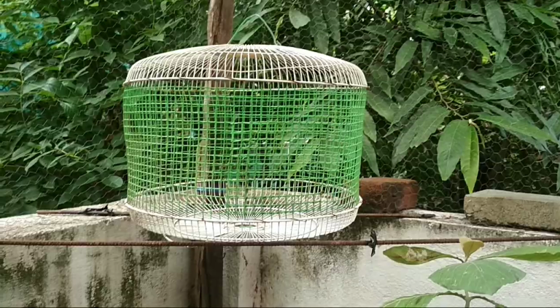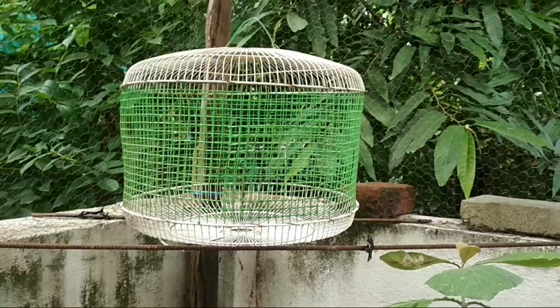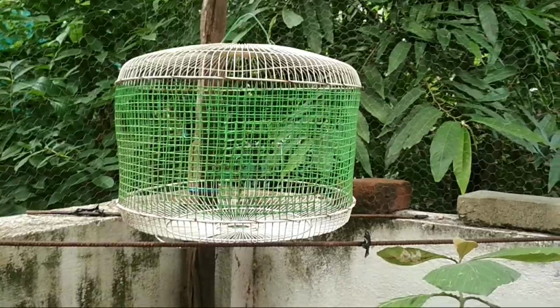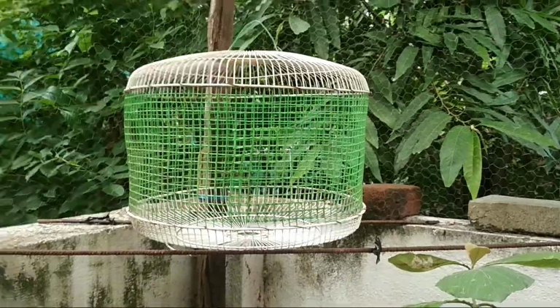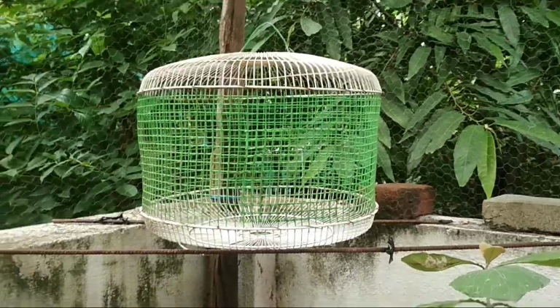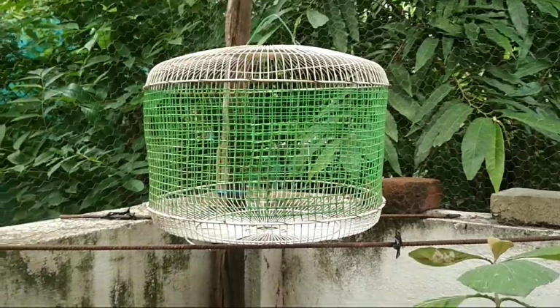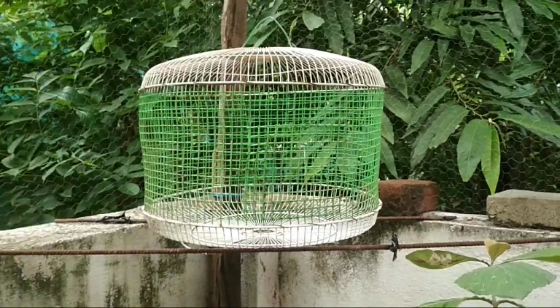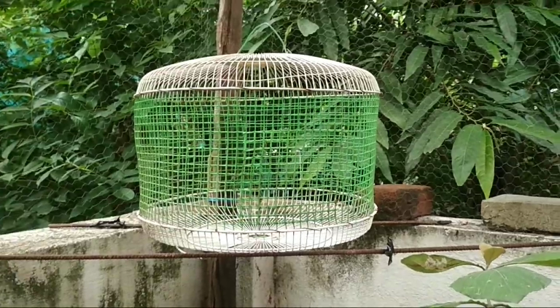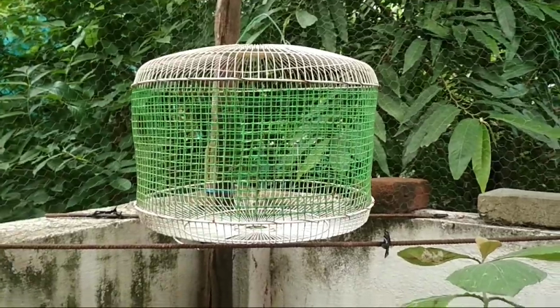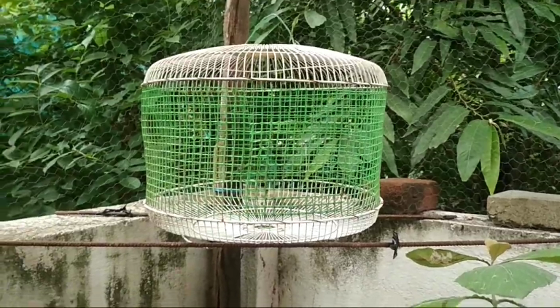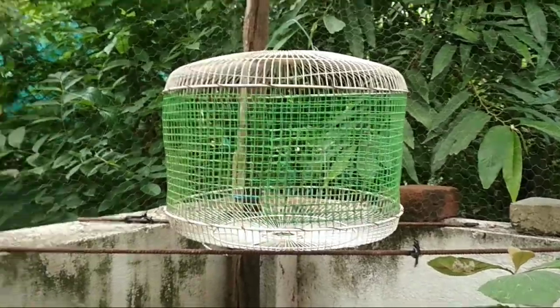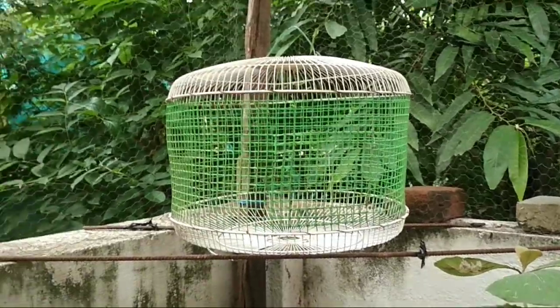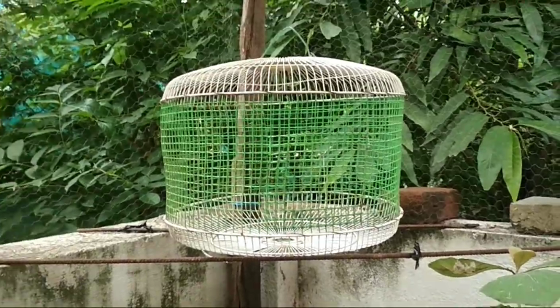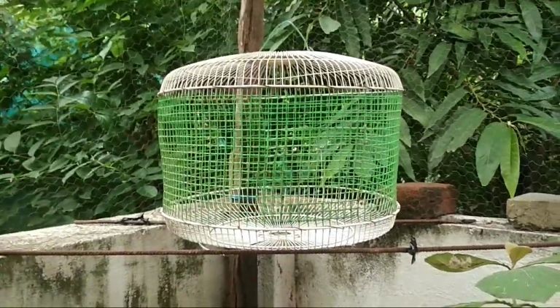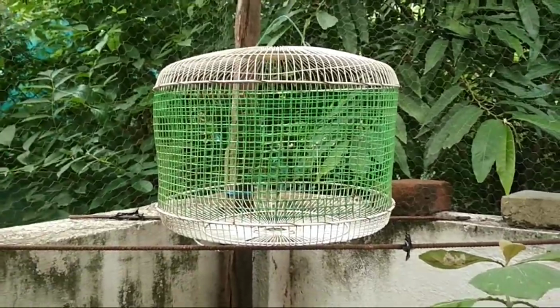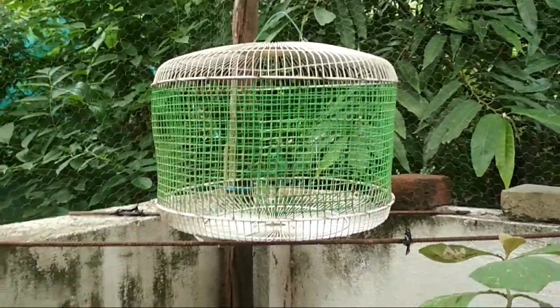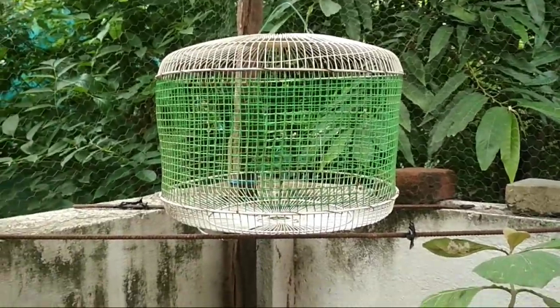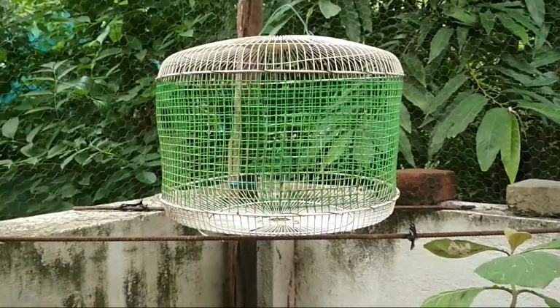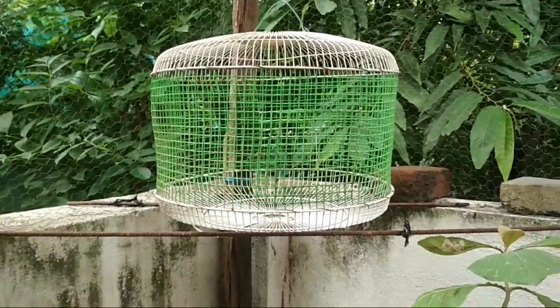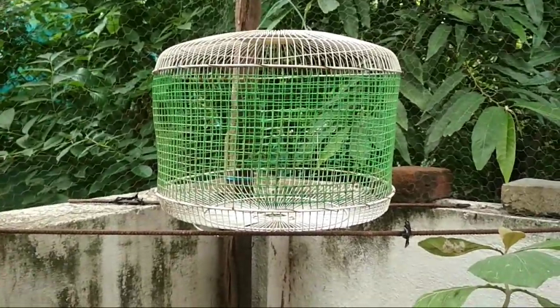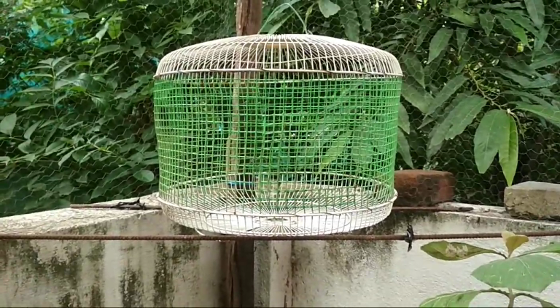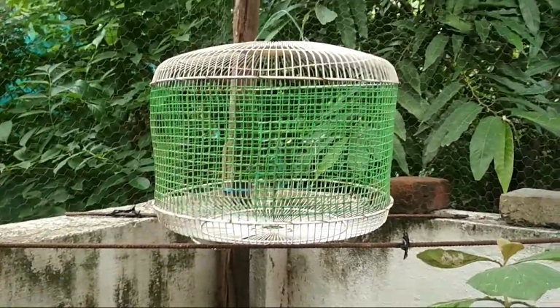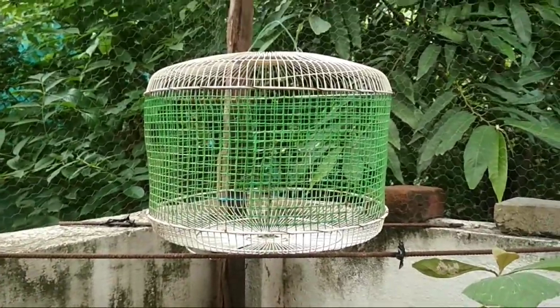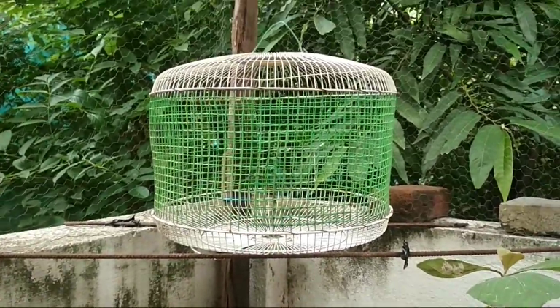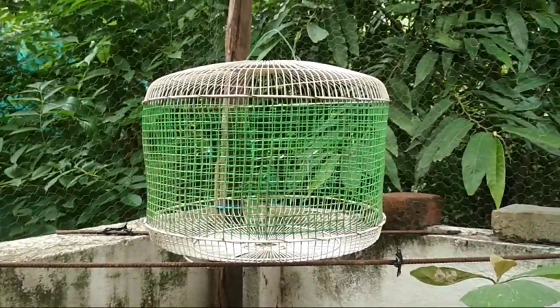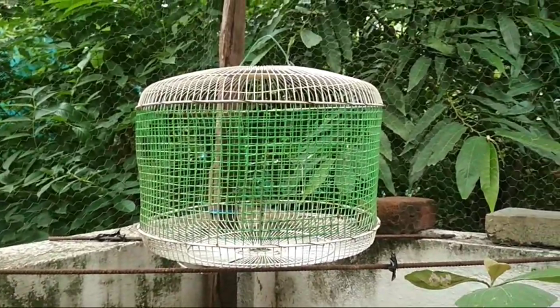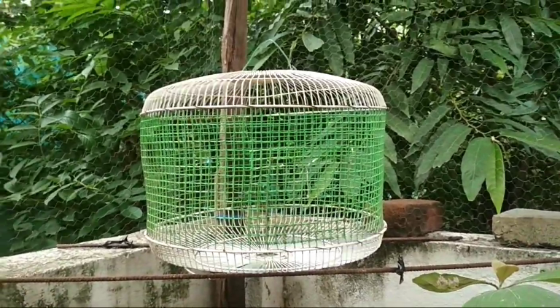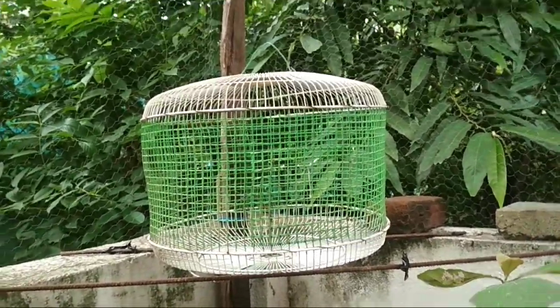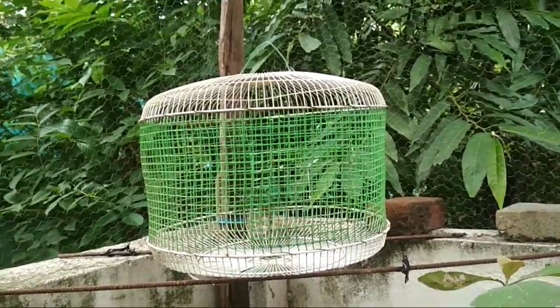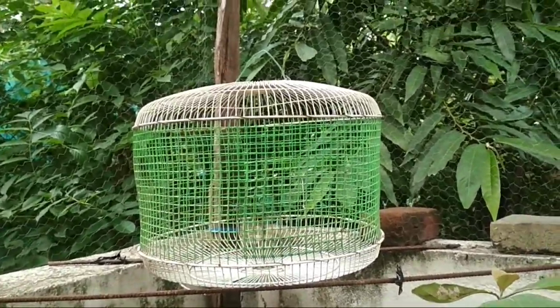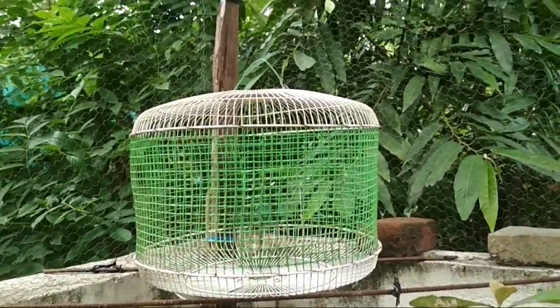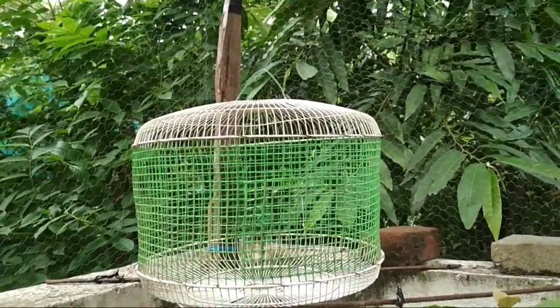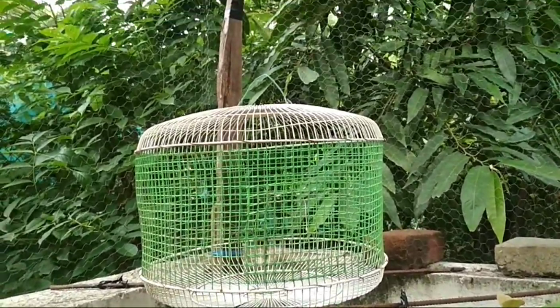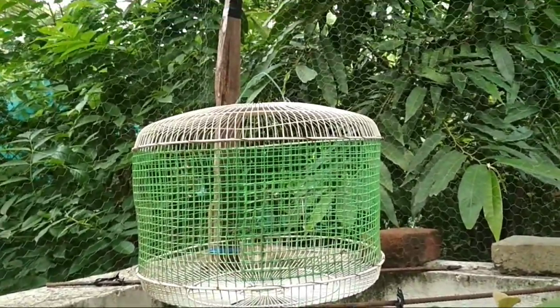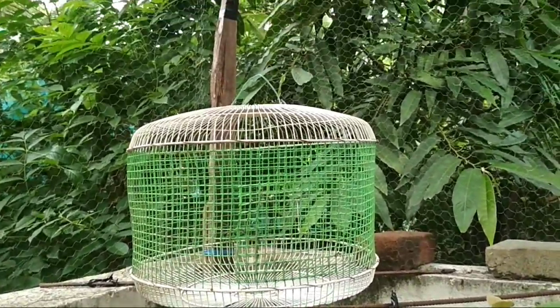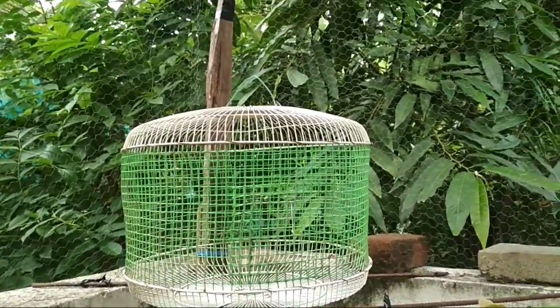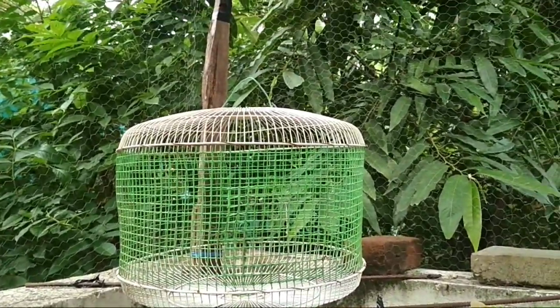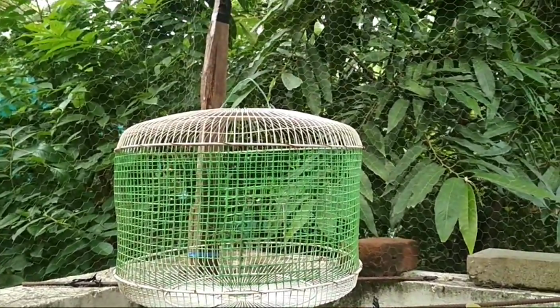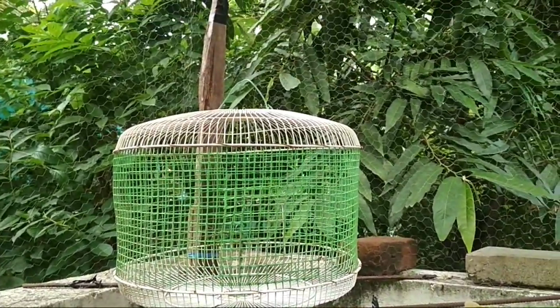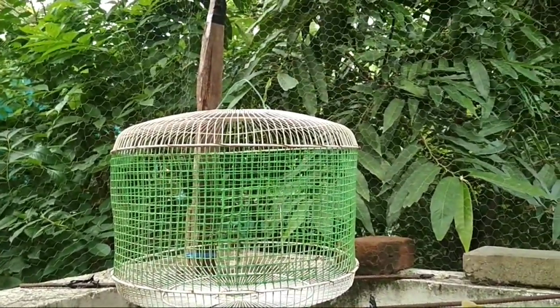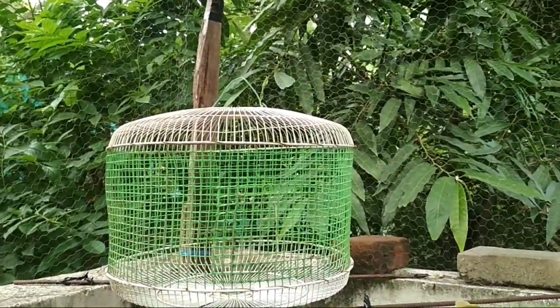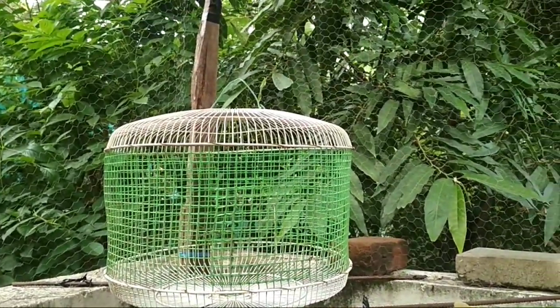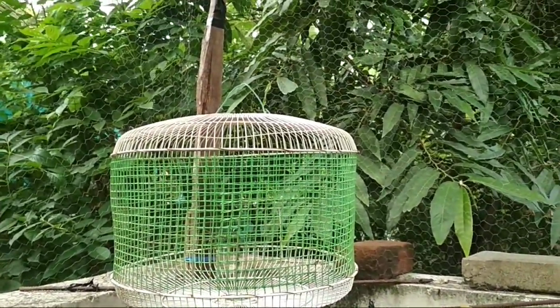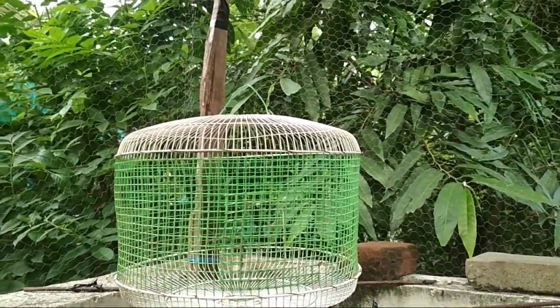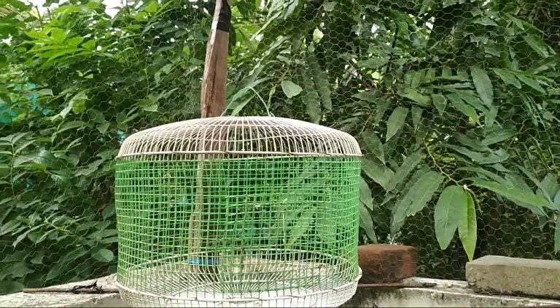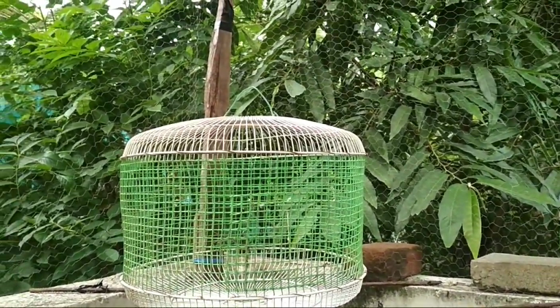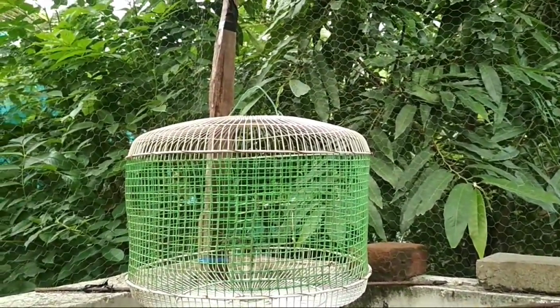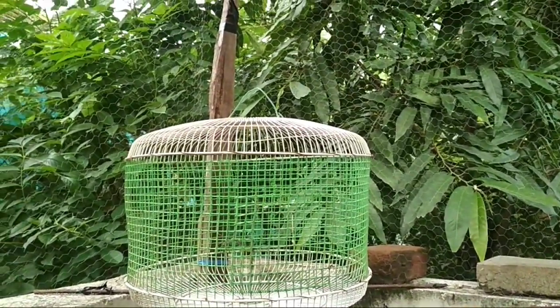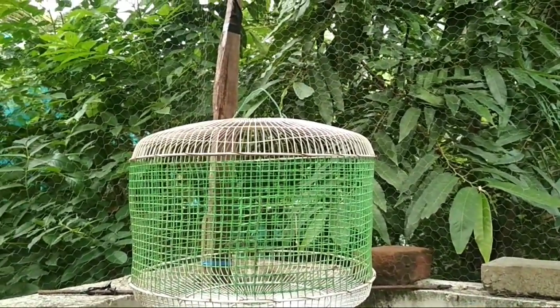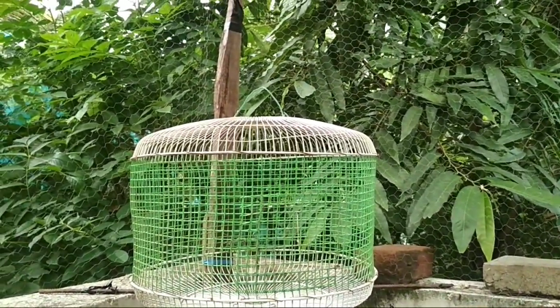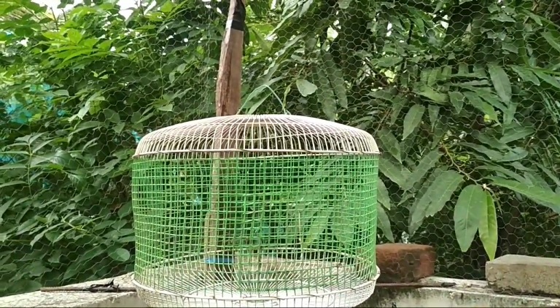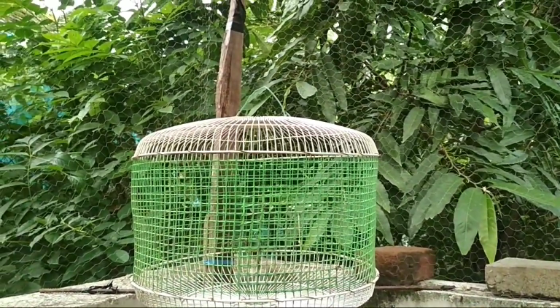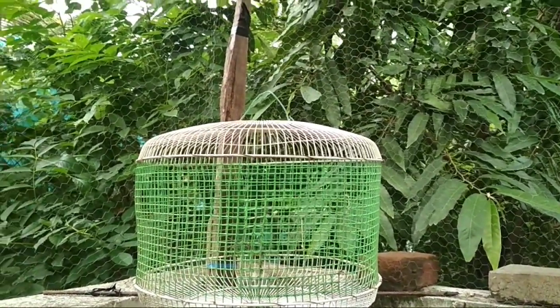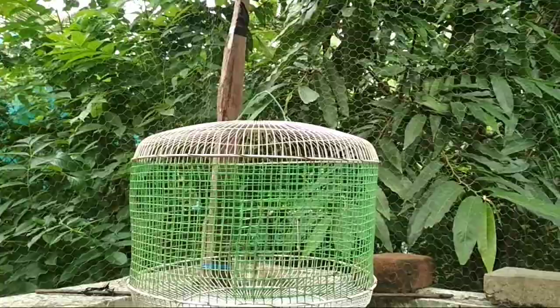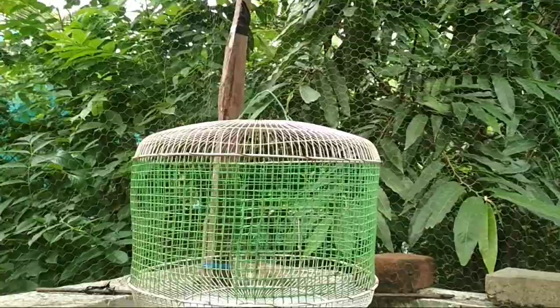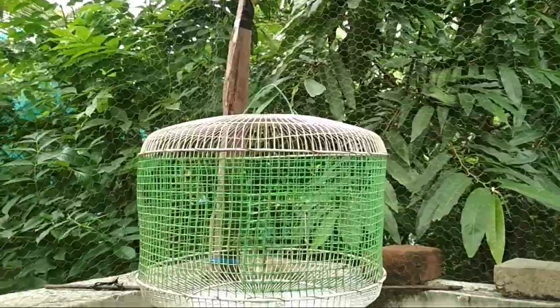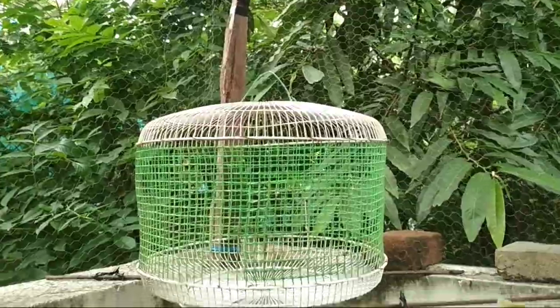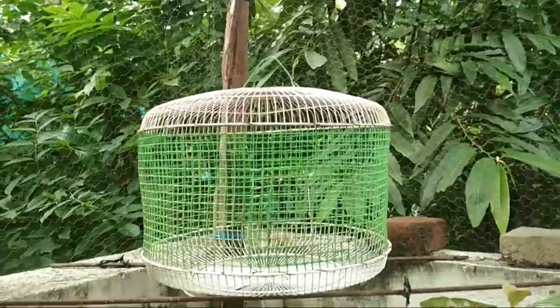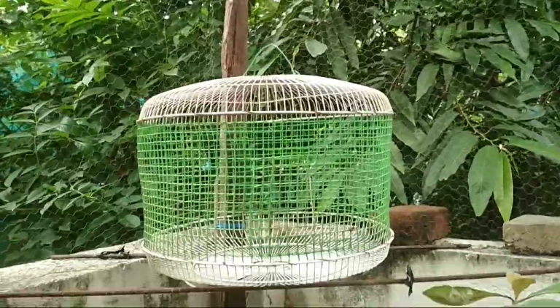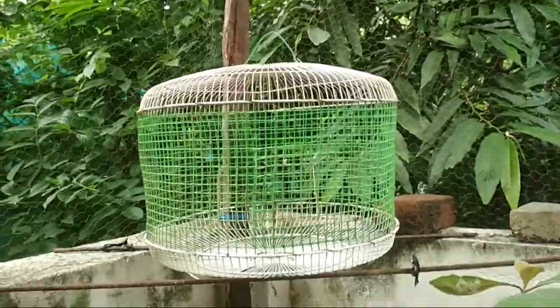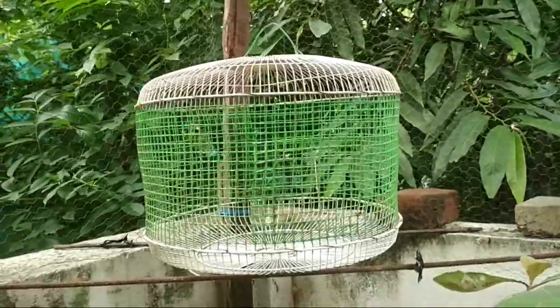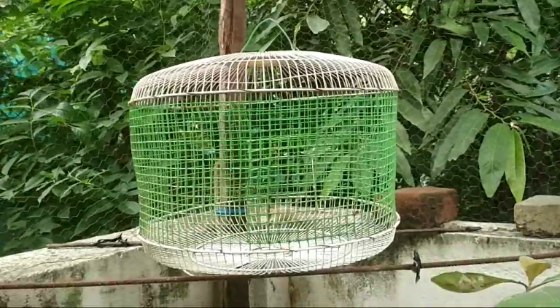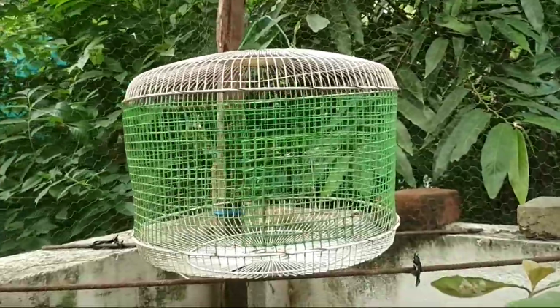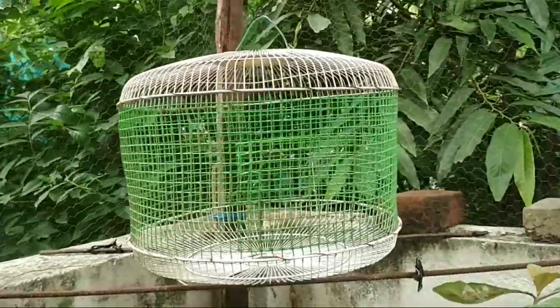Hi friends, I am Dinesh Kumar. As we saw in this video, I am going to show you how to make a cage.